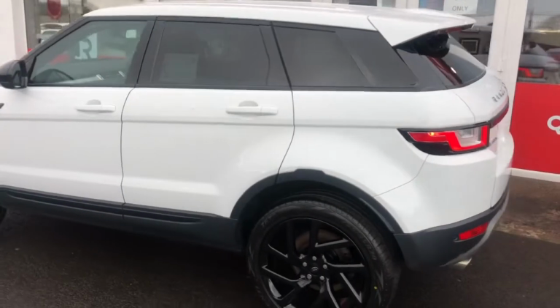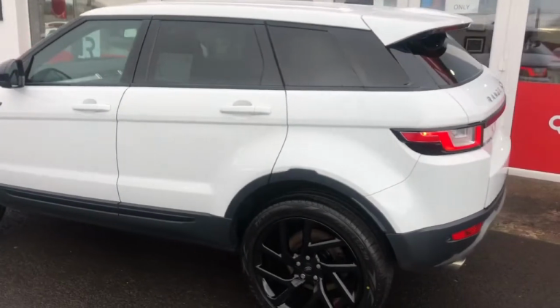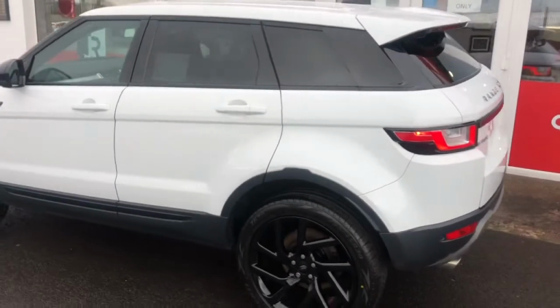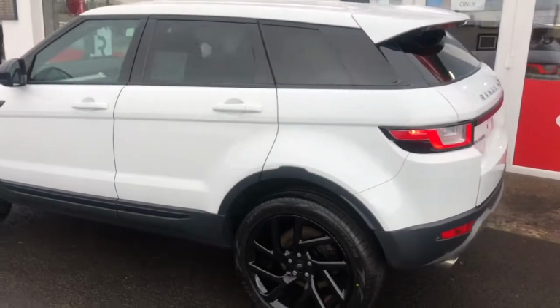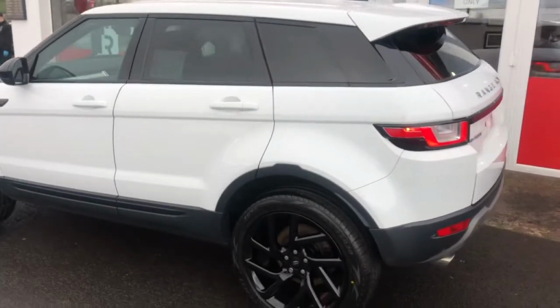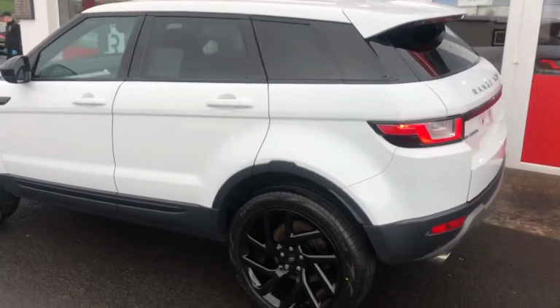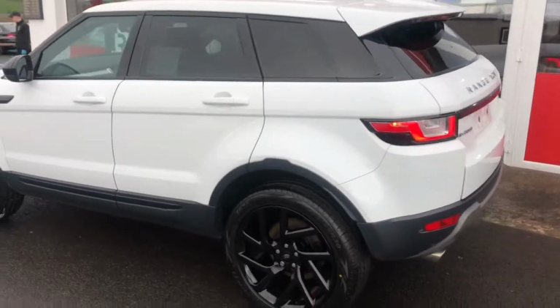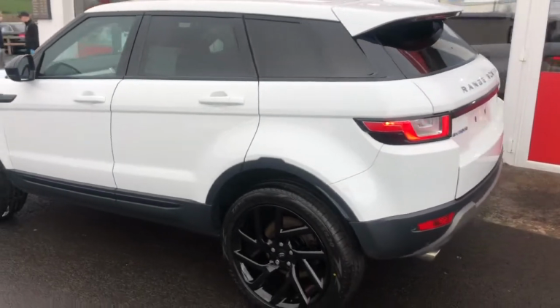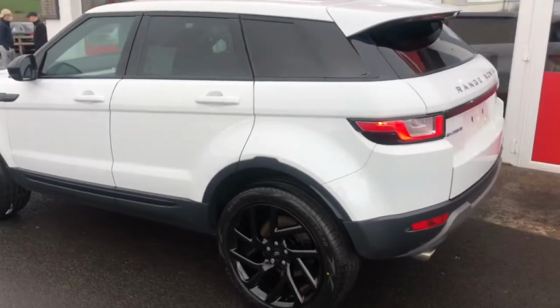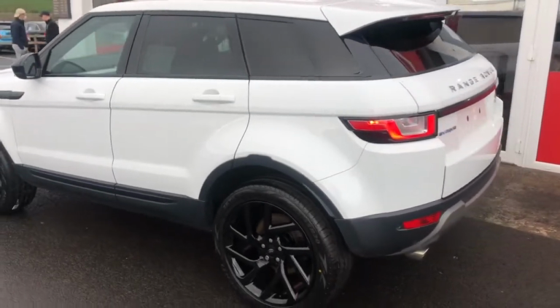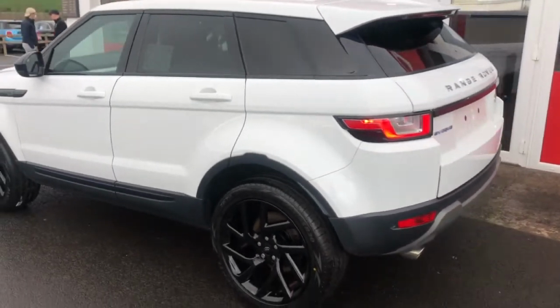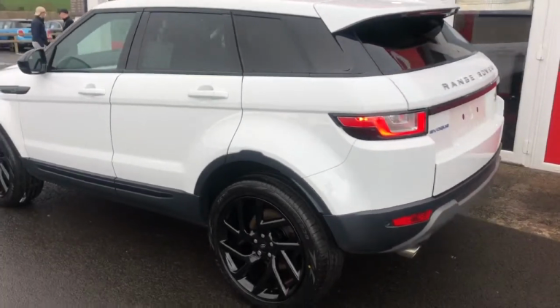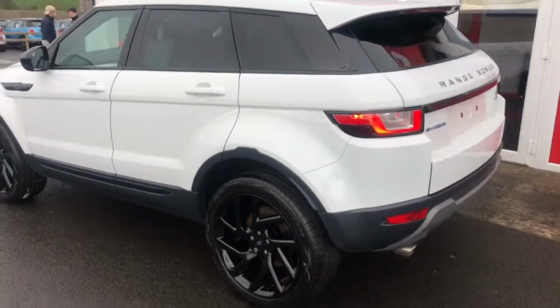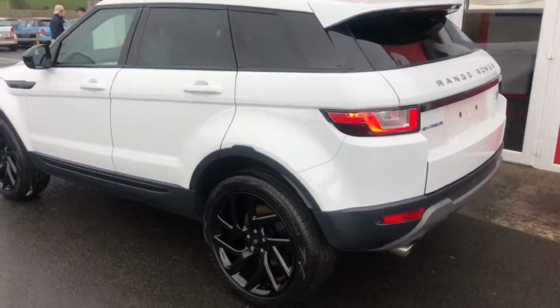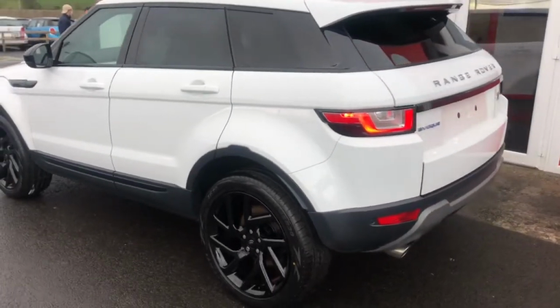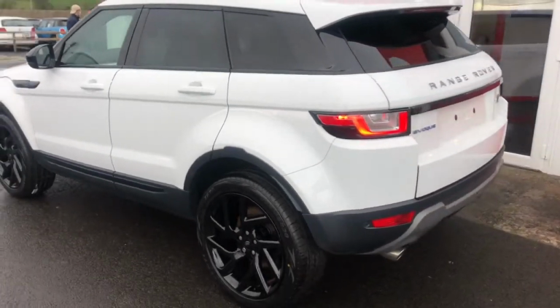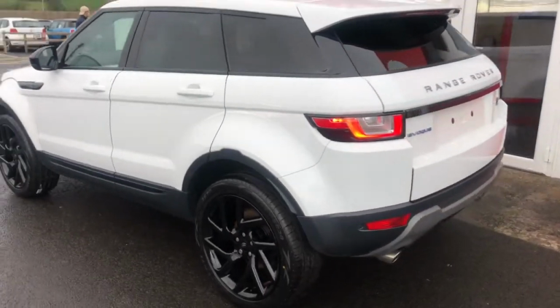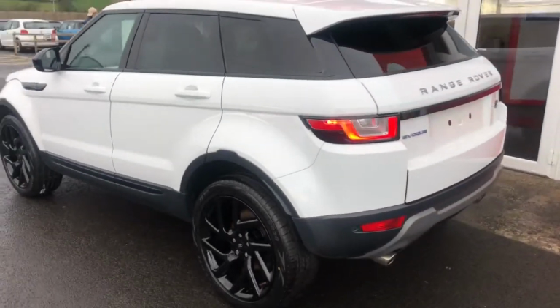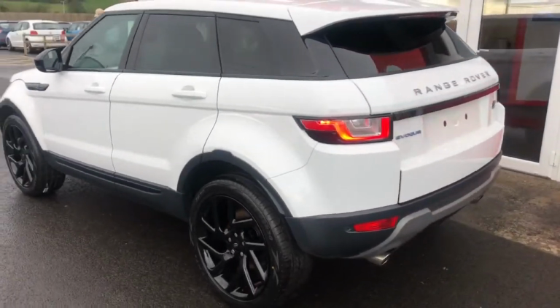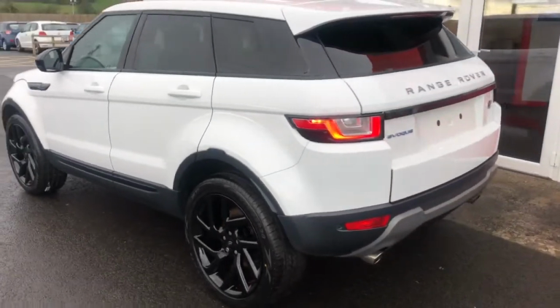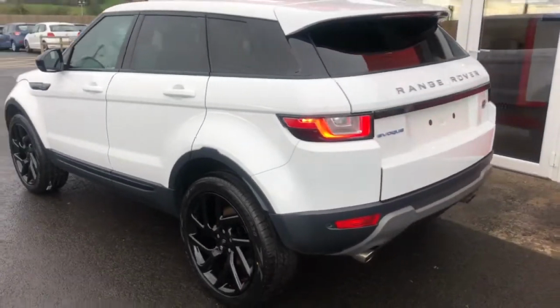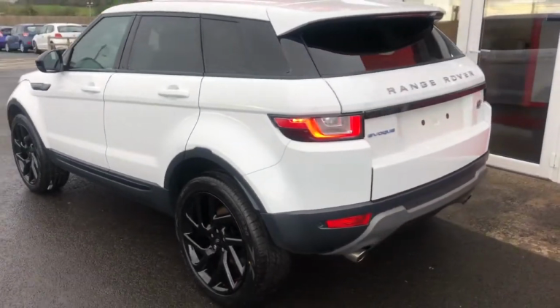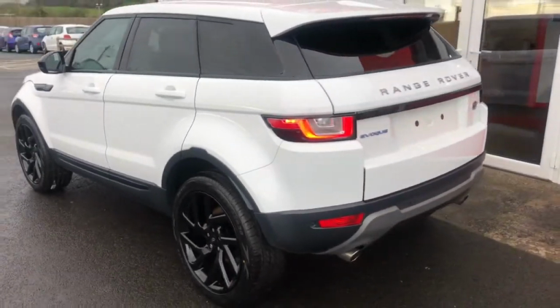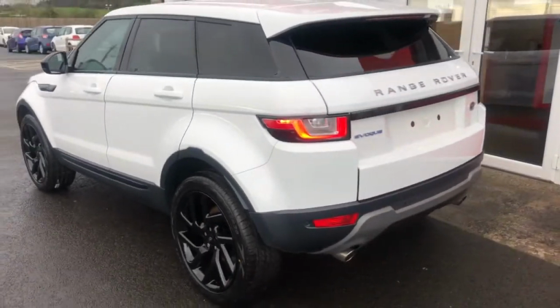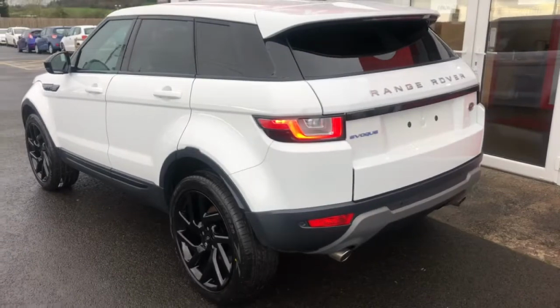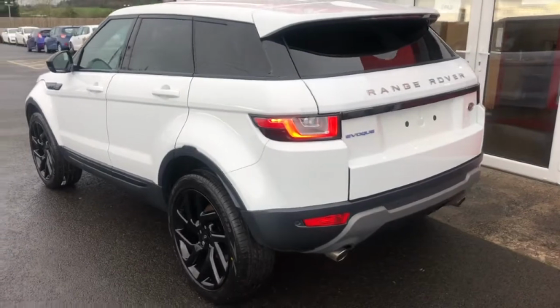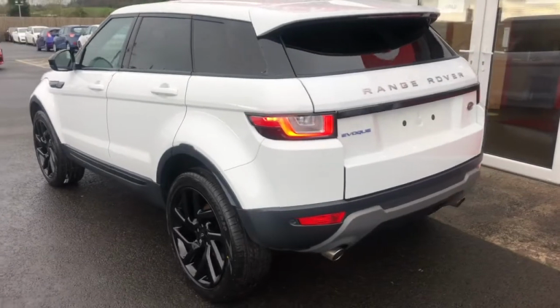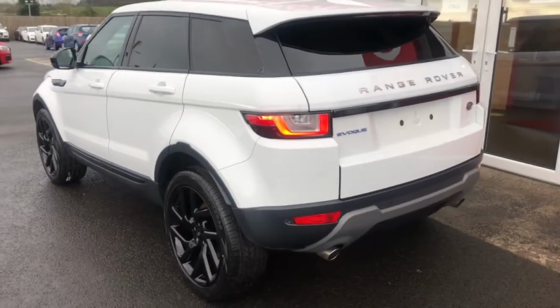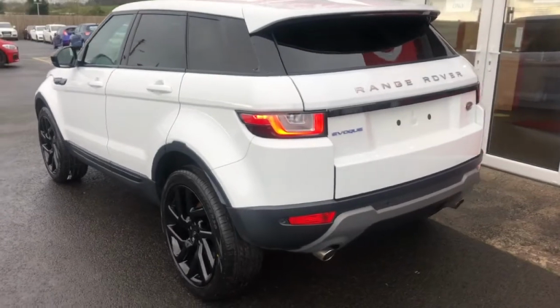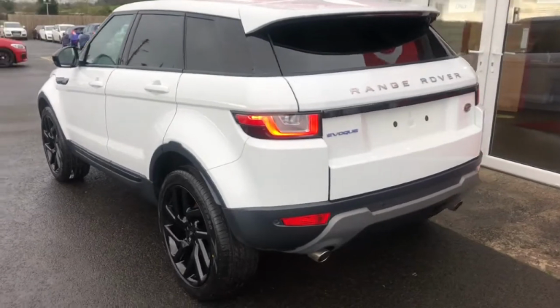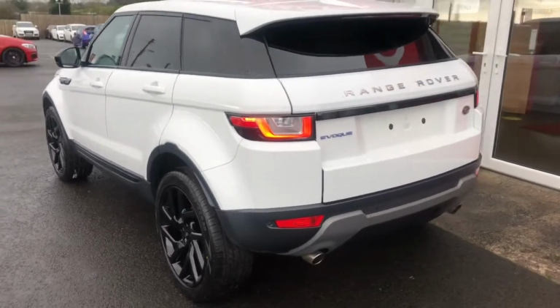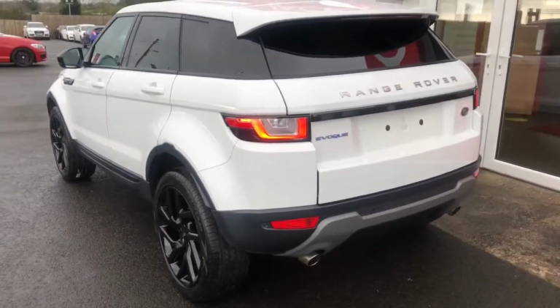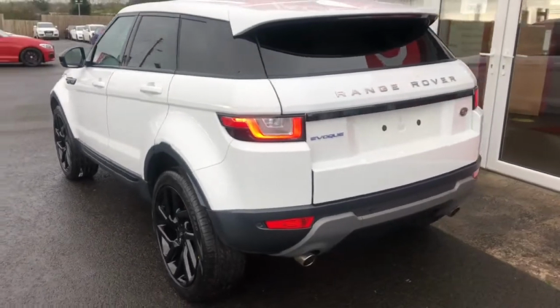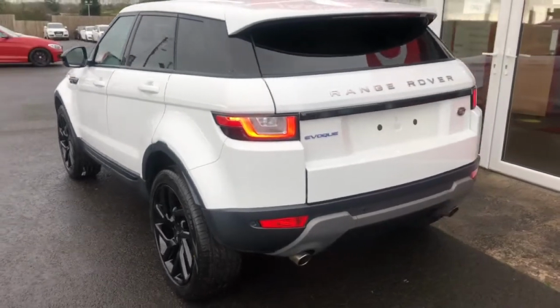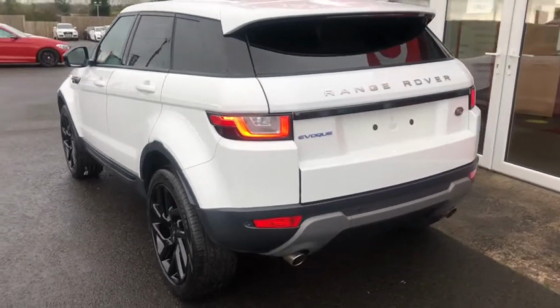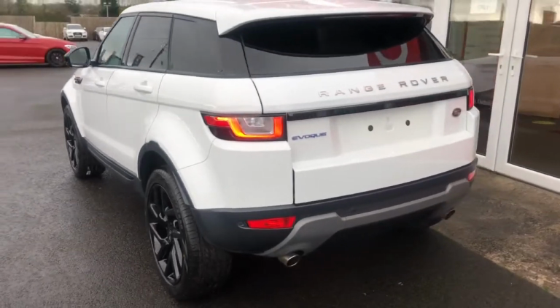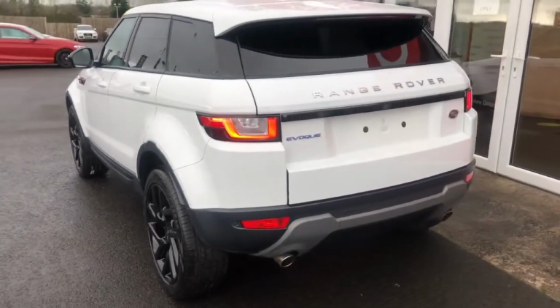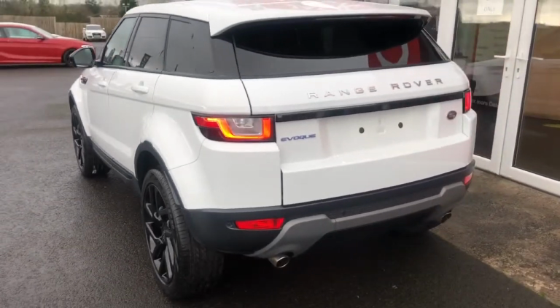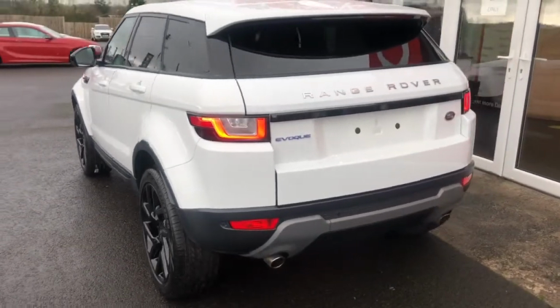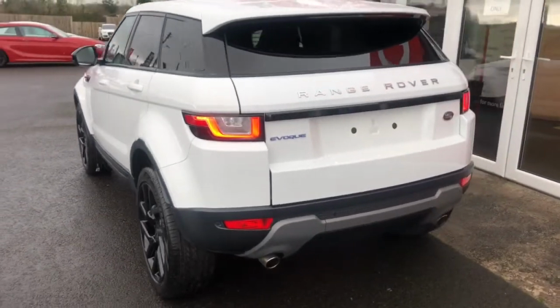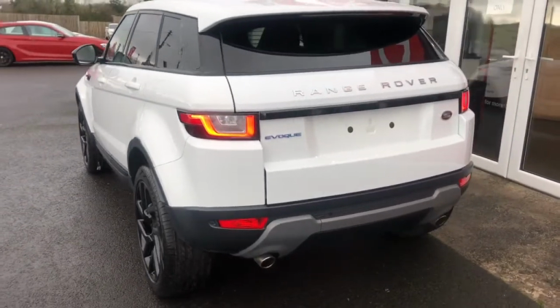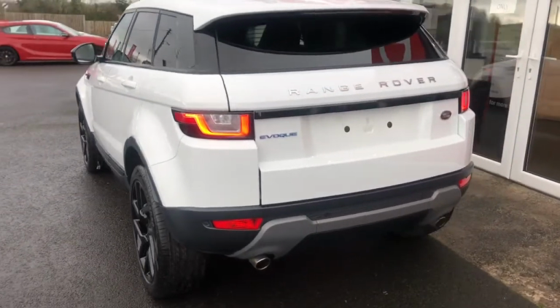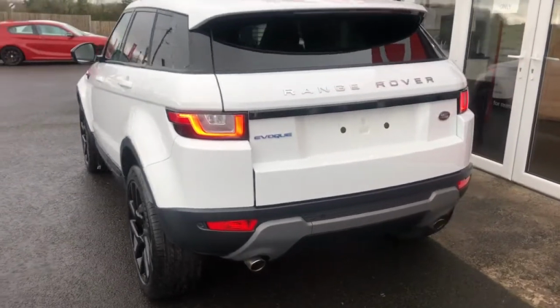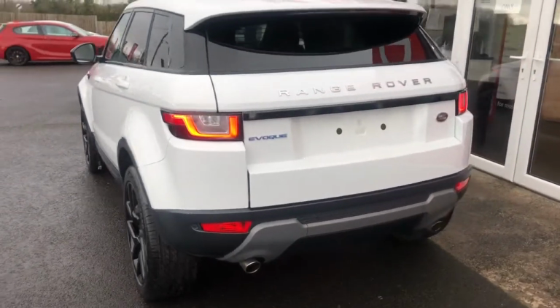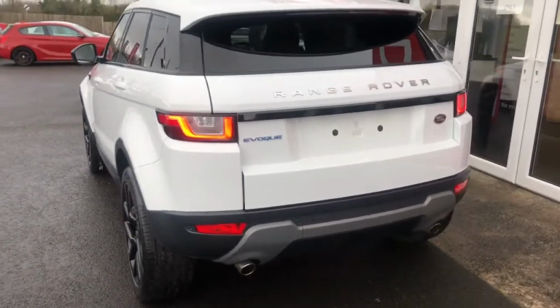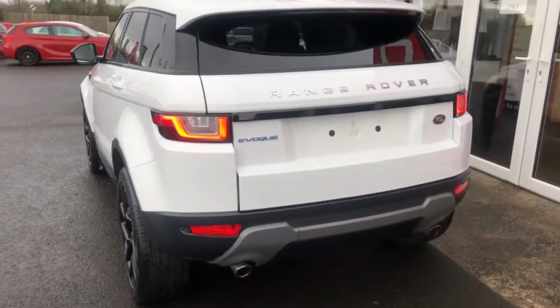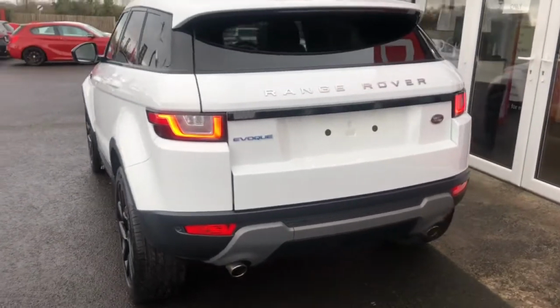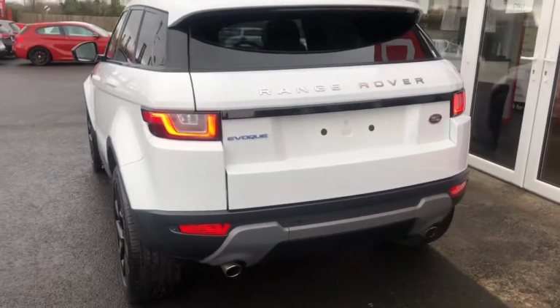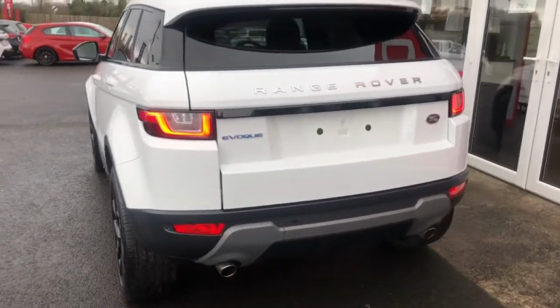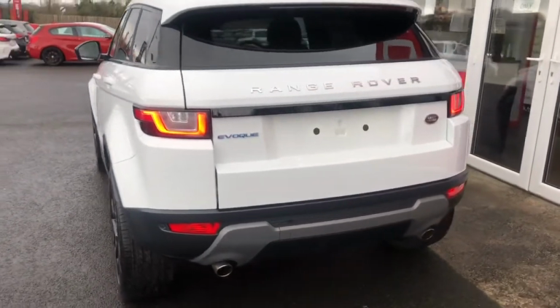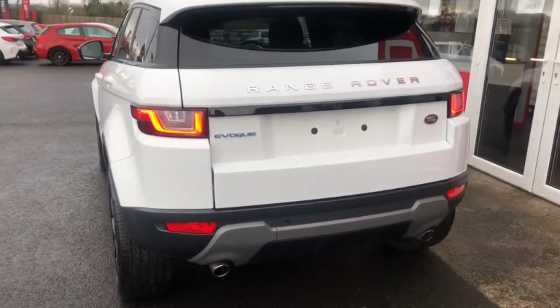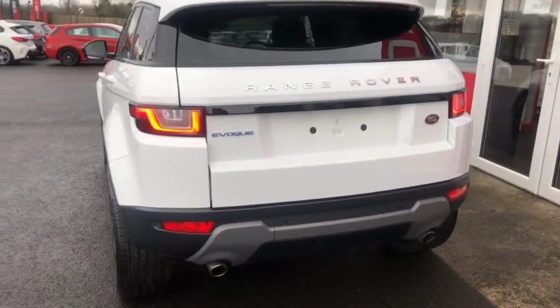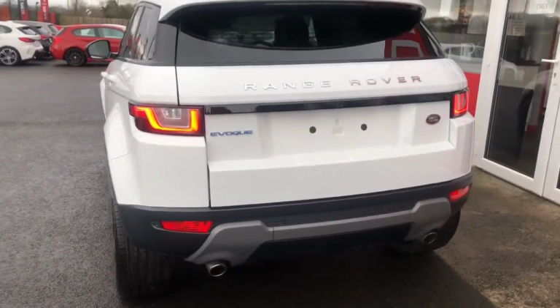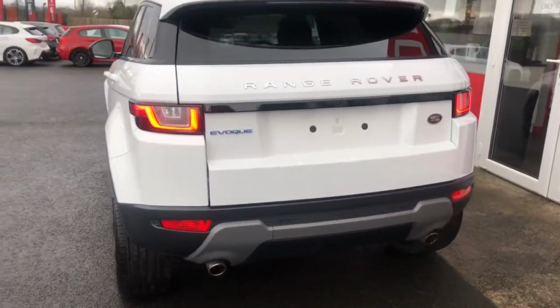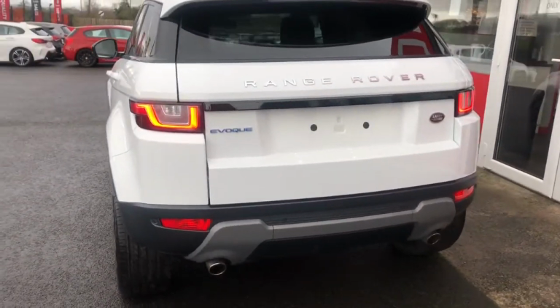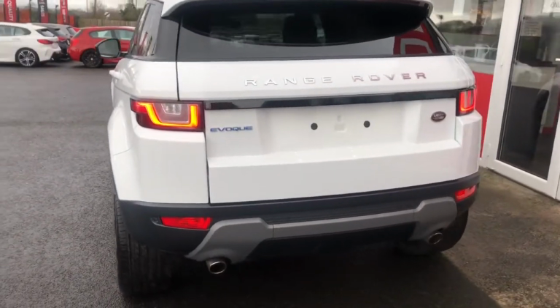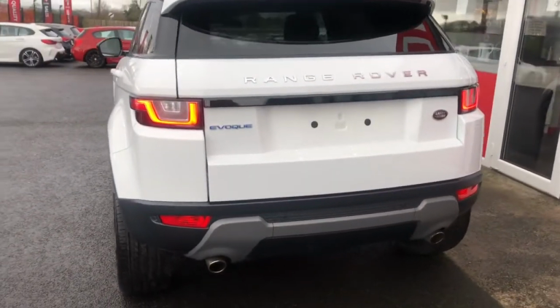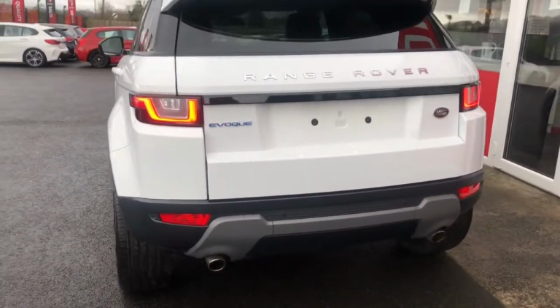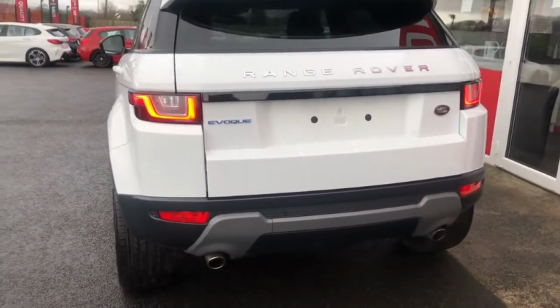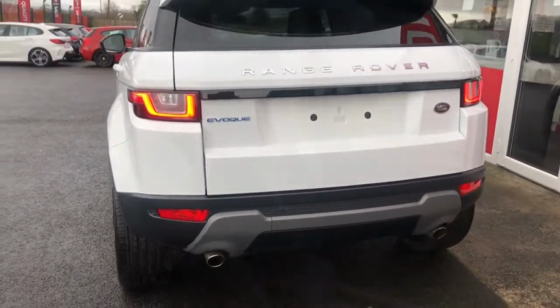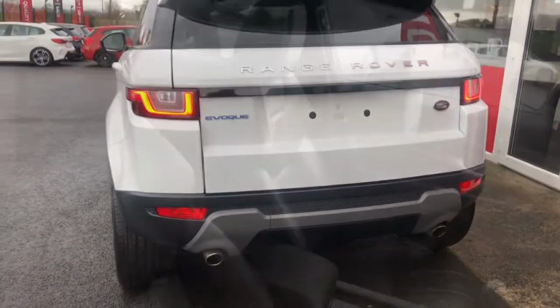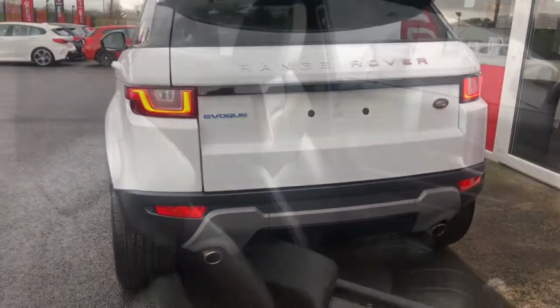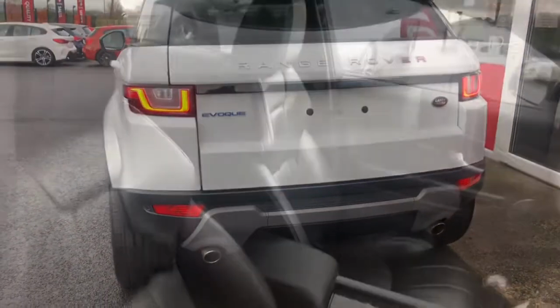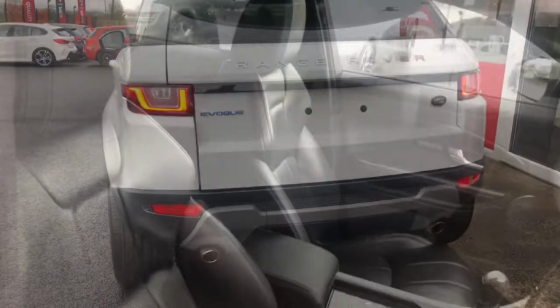This ED4 version is only 30 pounds a year to tax and is one of the most economical versions of the Evoque.